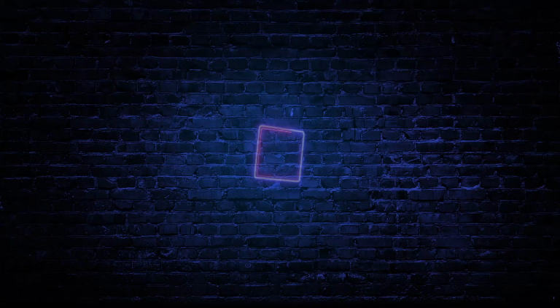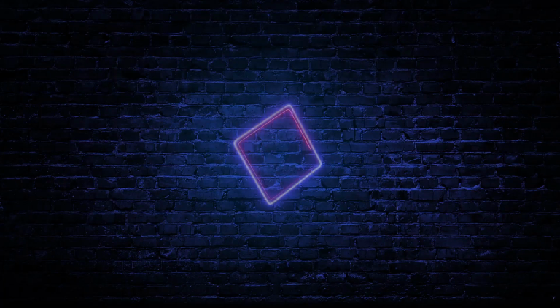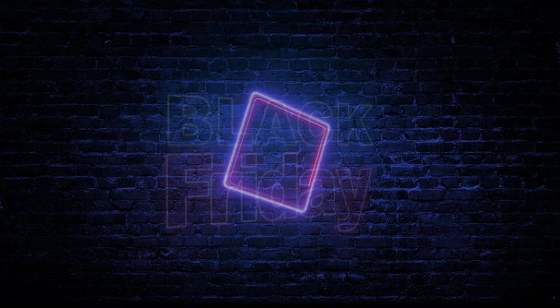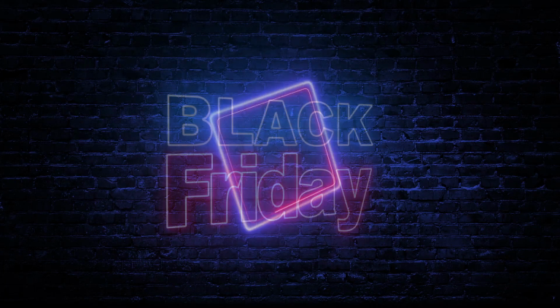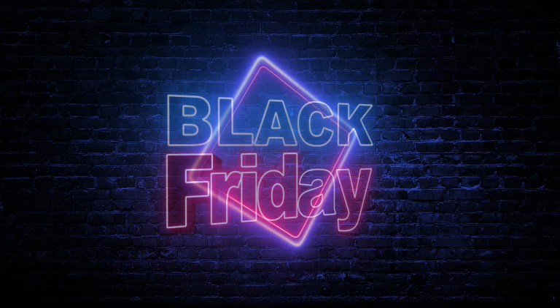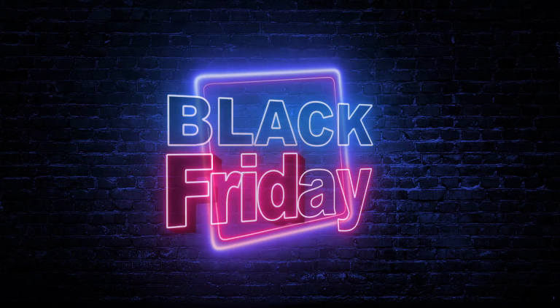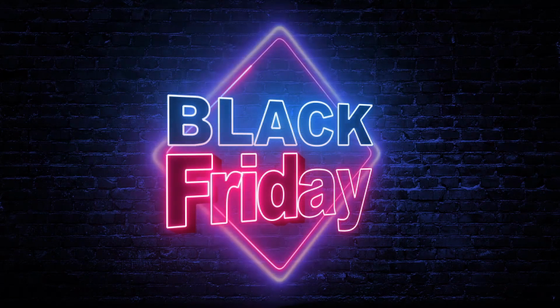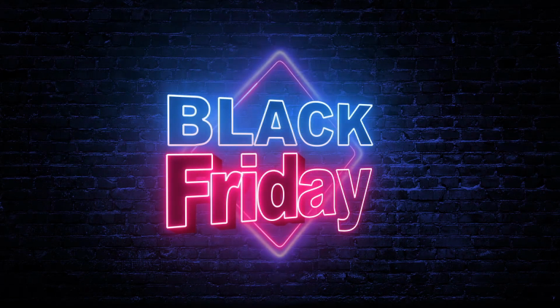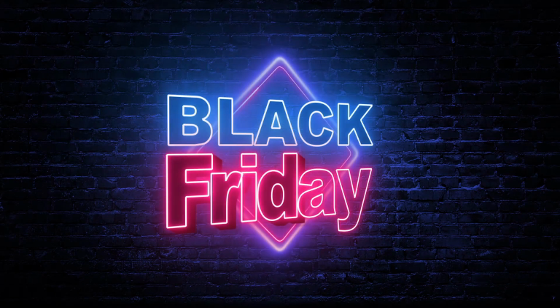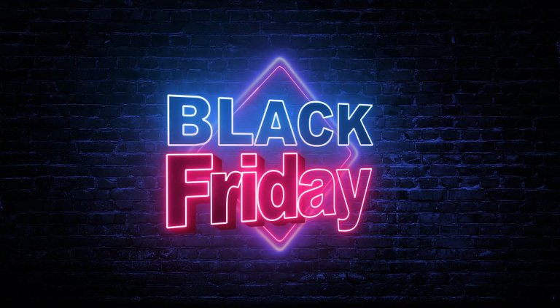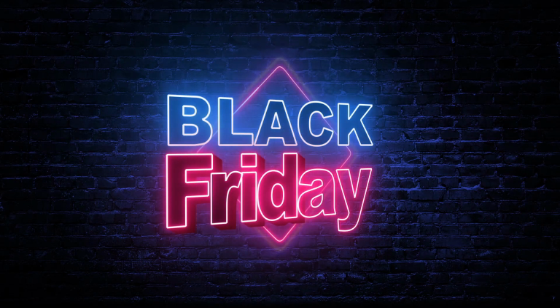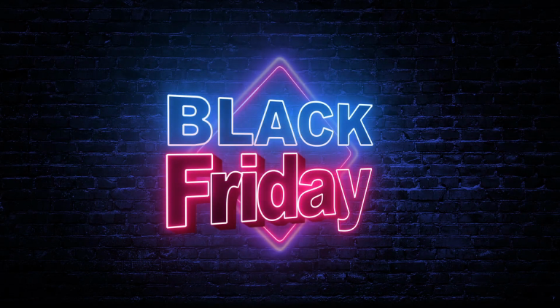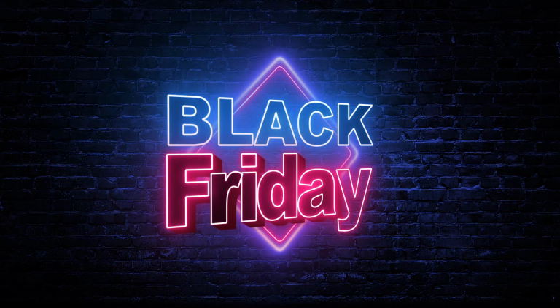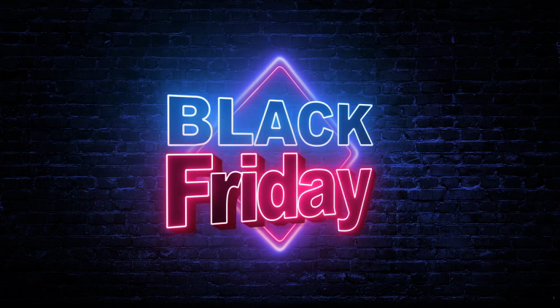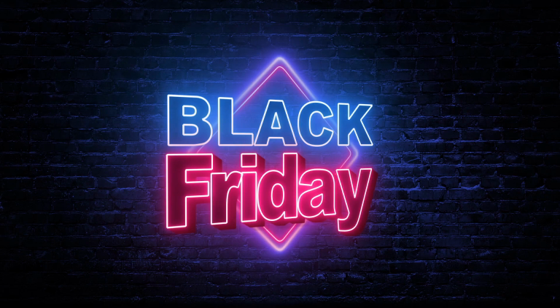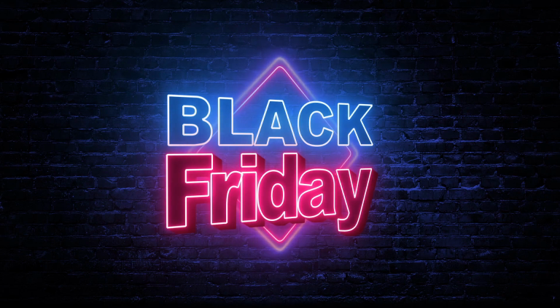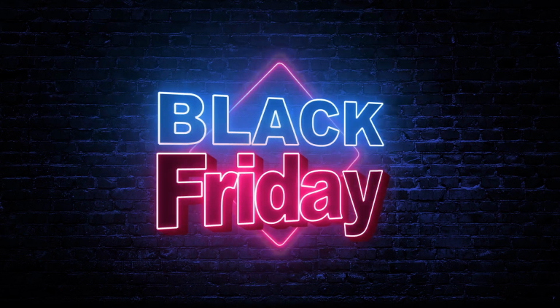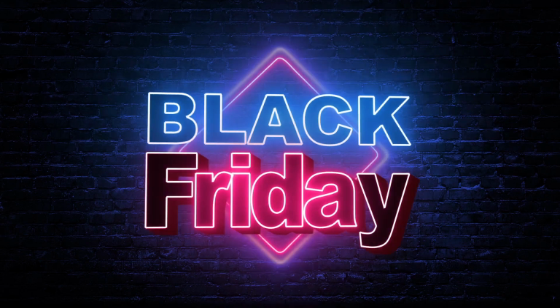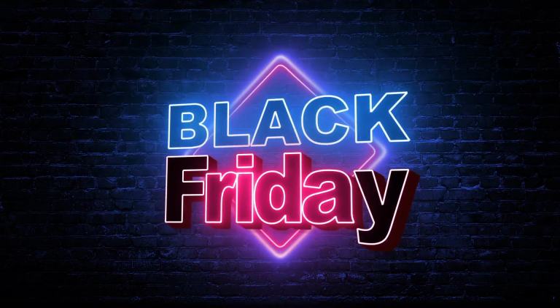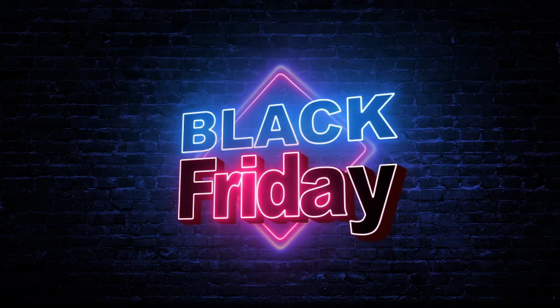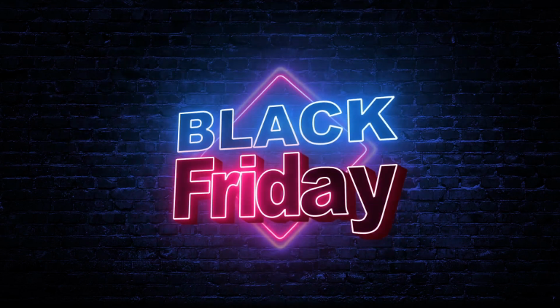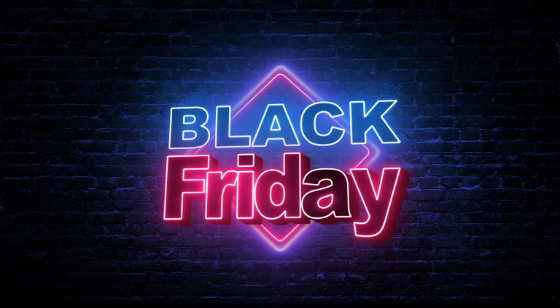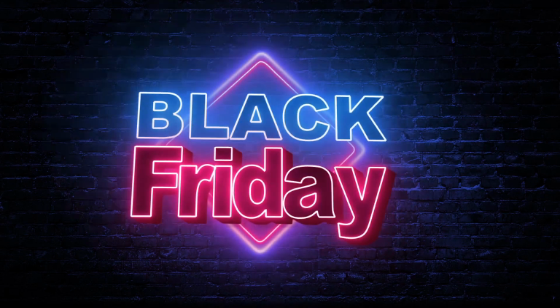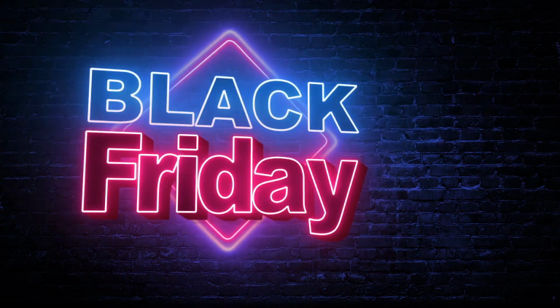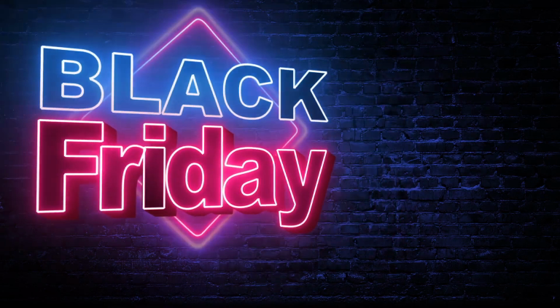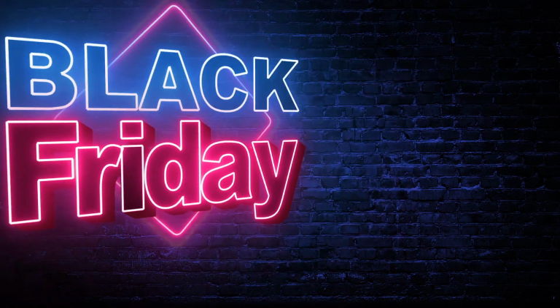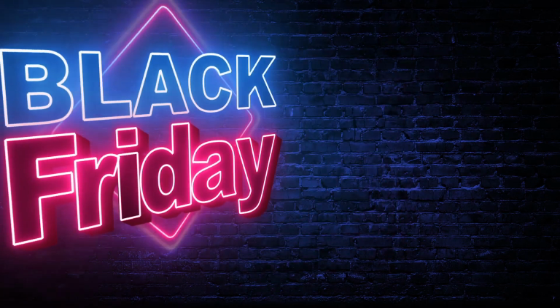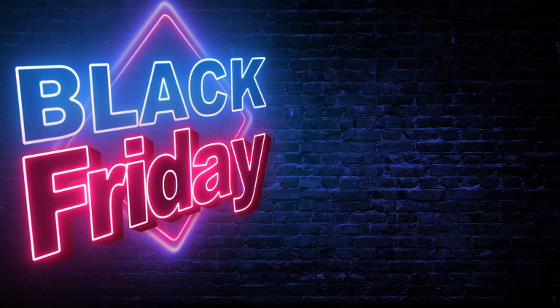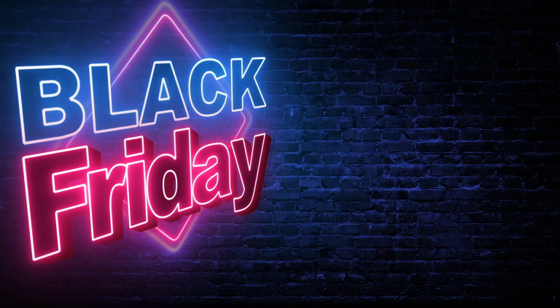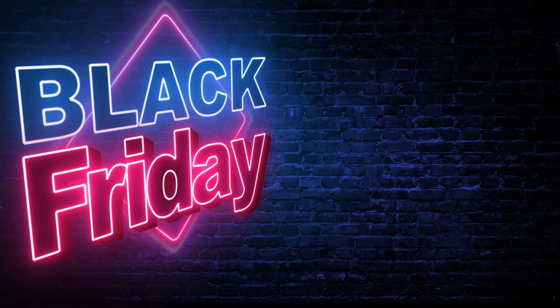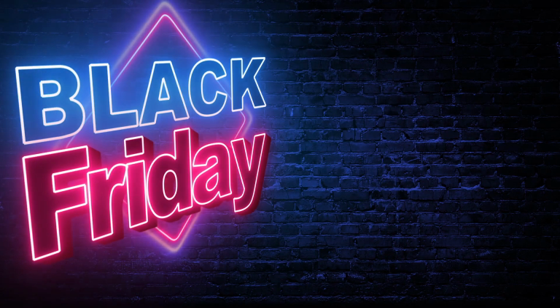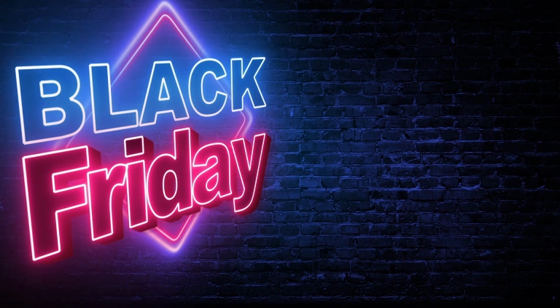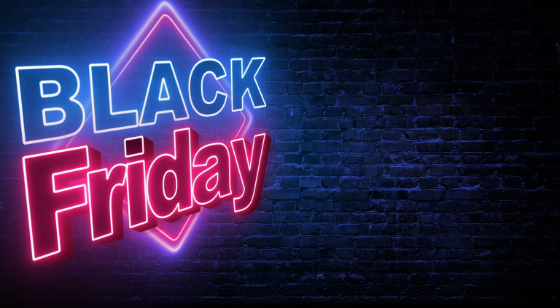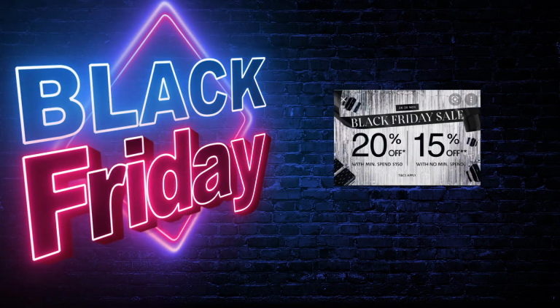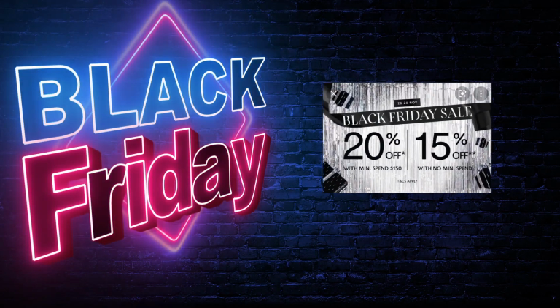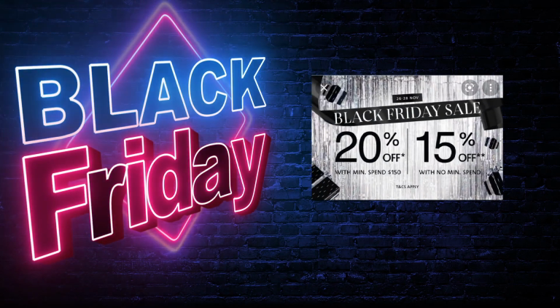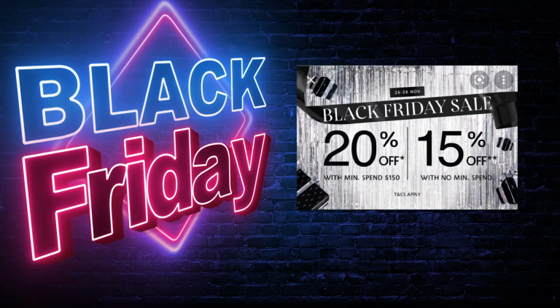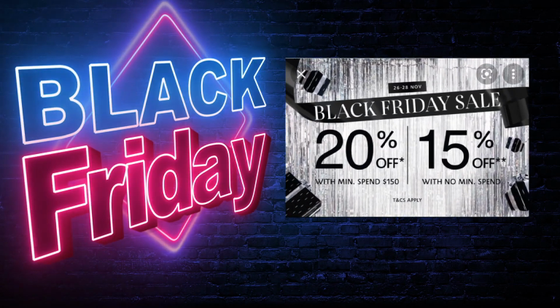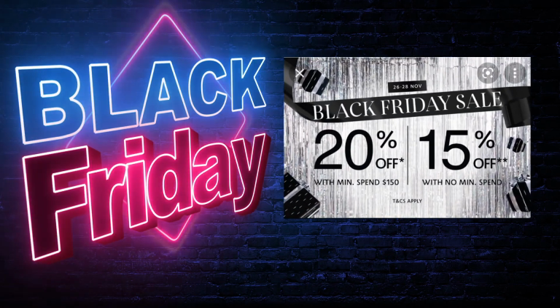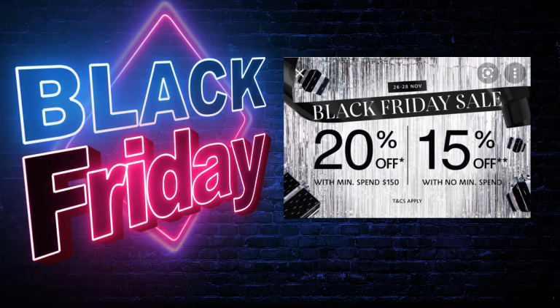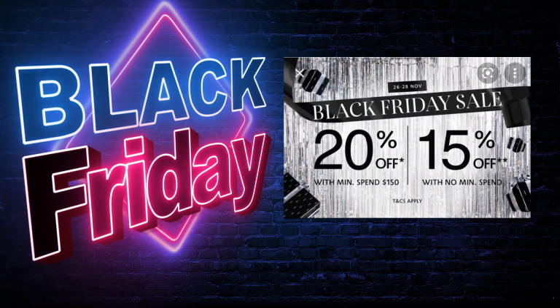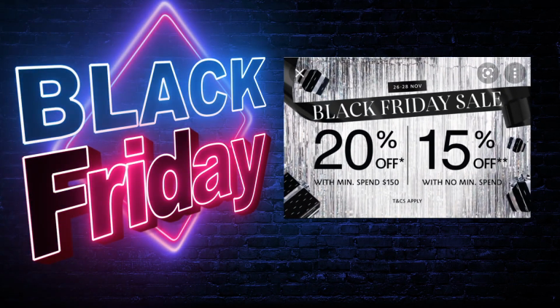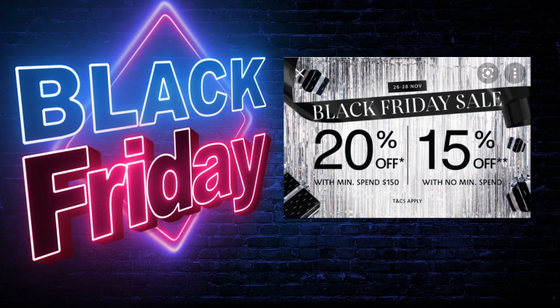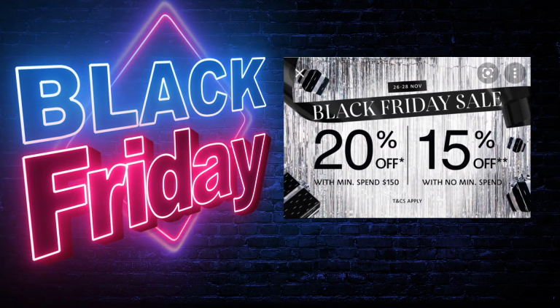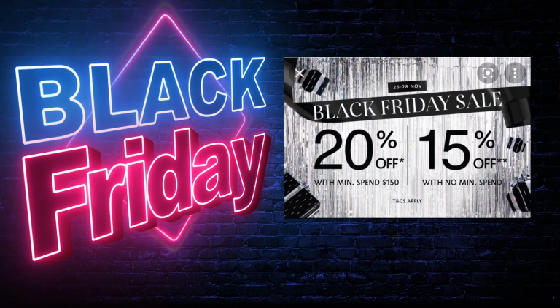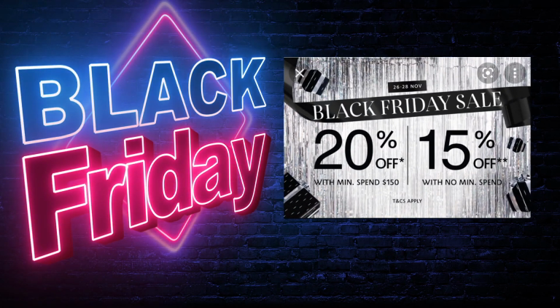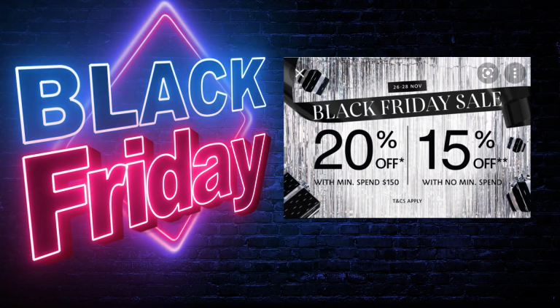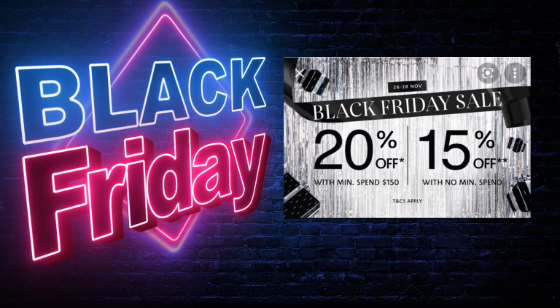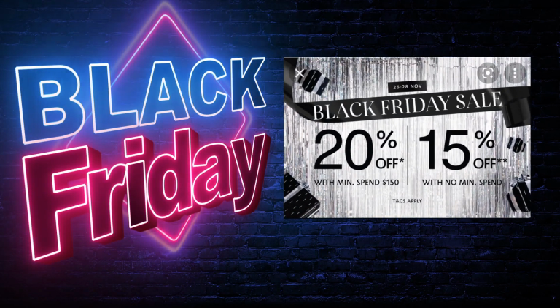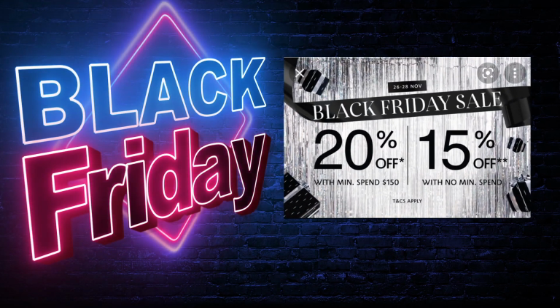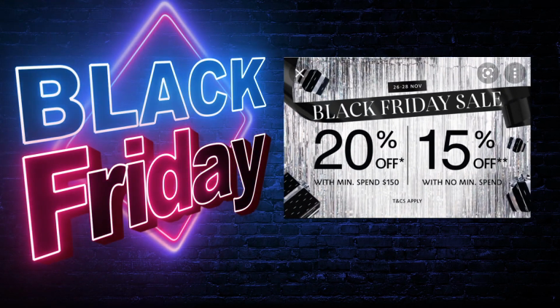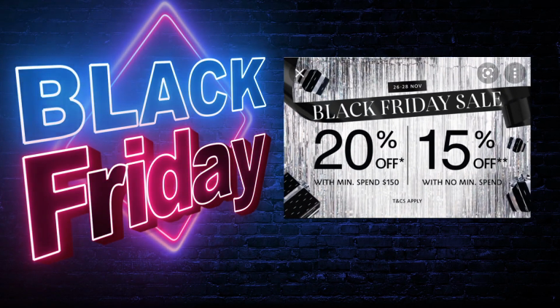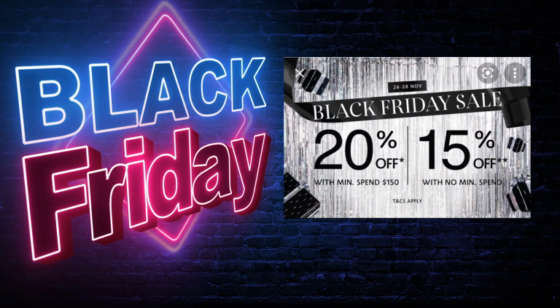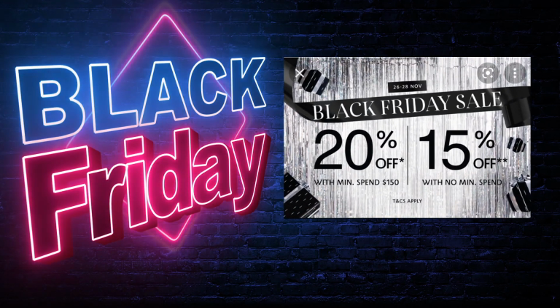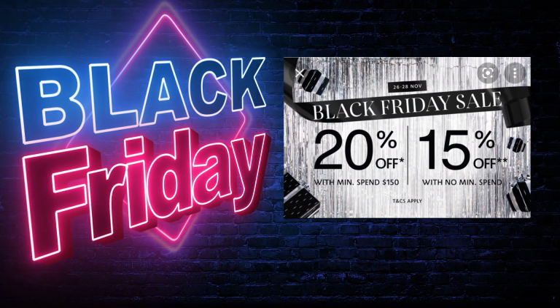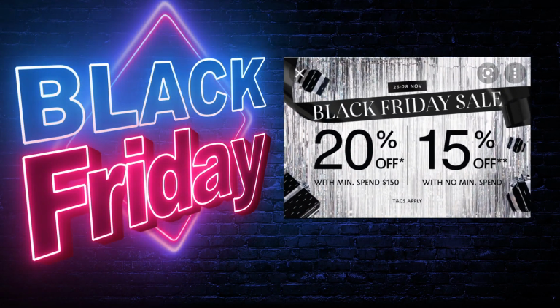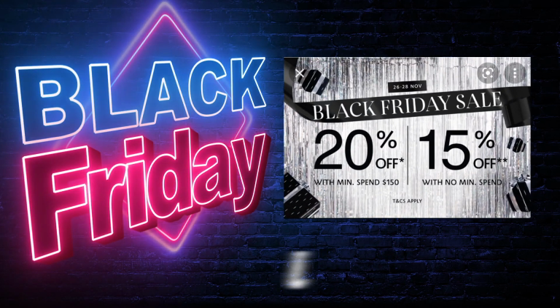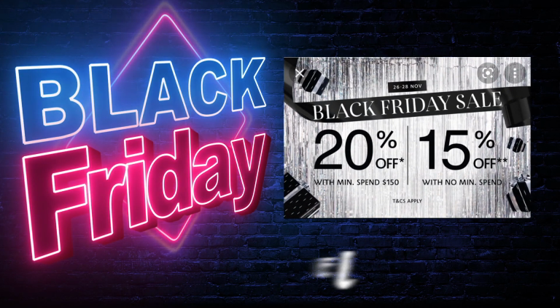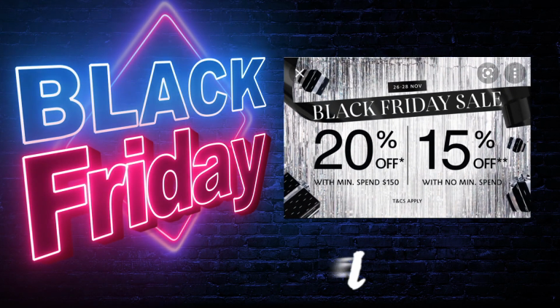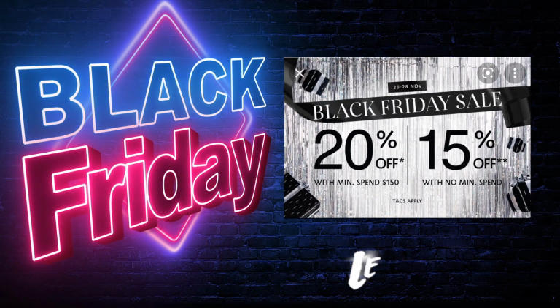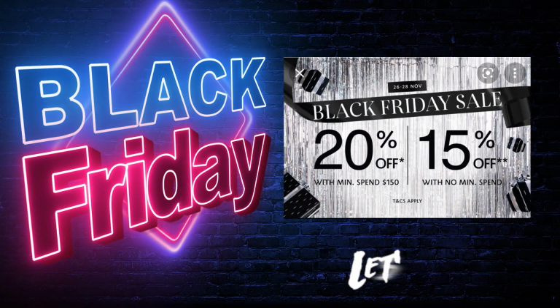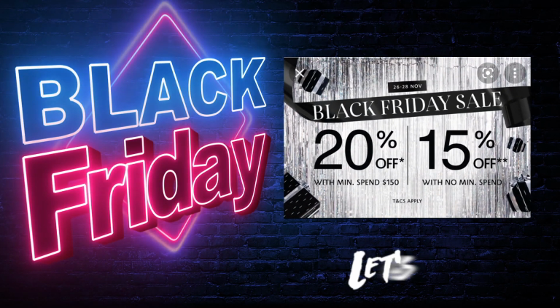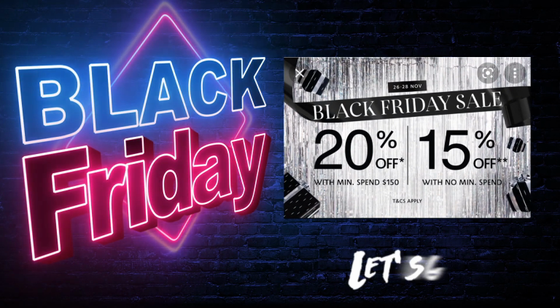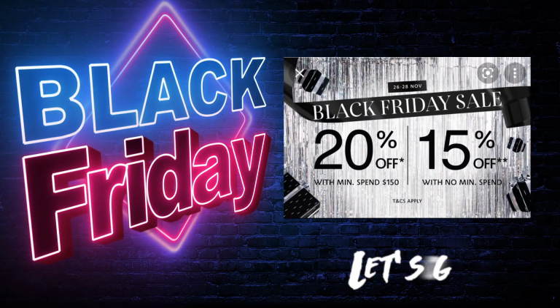Hi guys, it's the Black Friday sale and today we're going perfume shopping here at Sephora. Let's go!